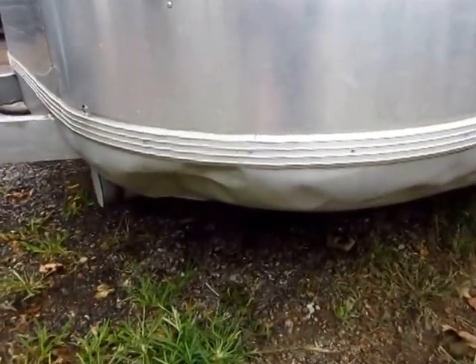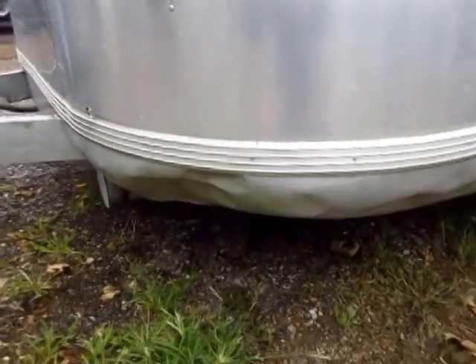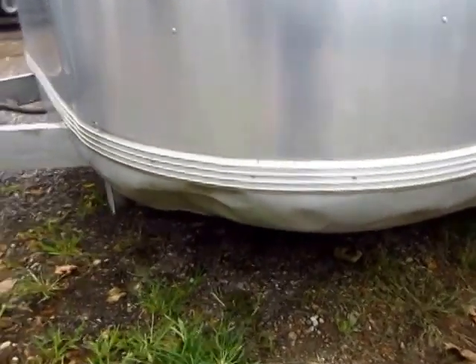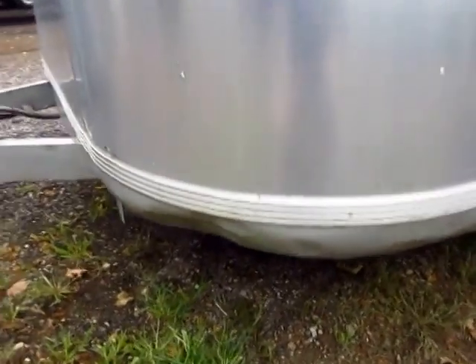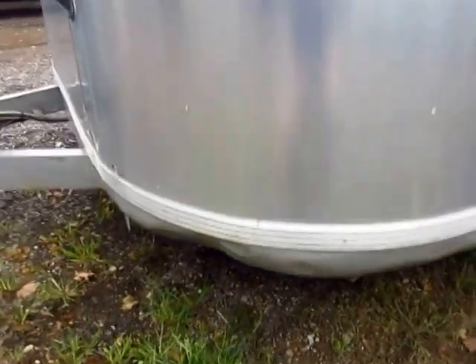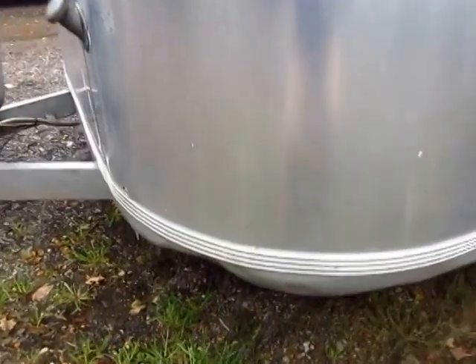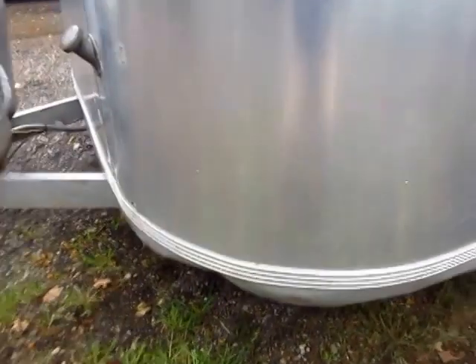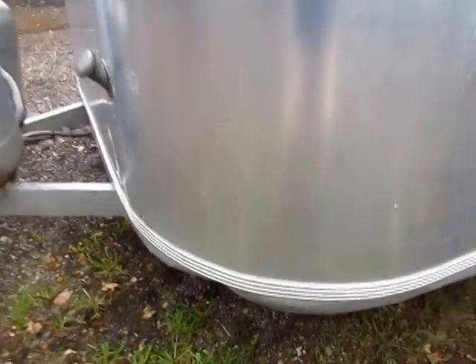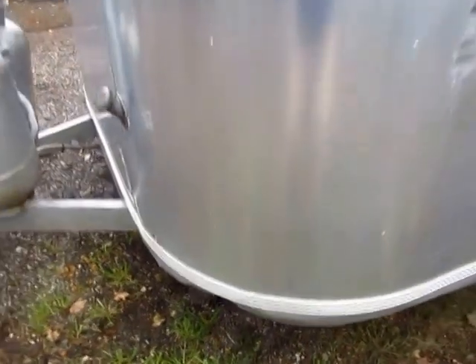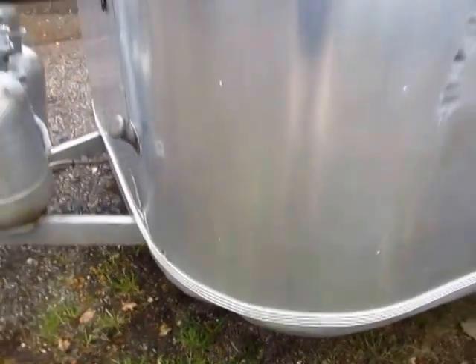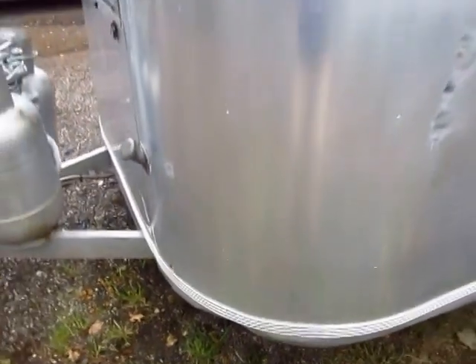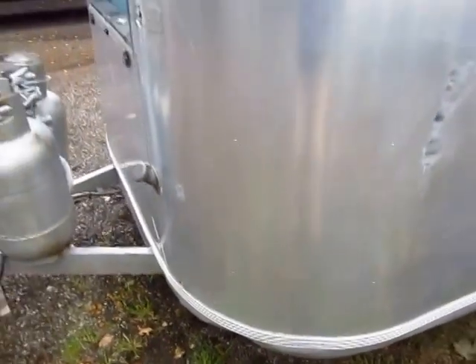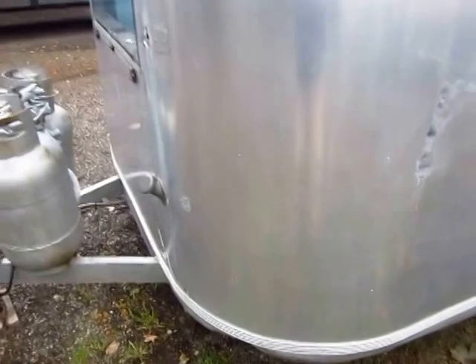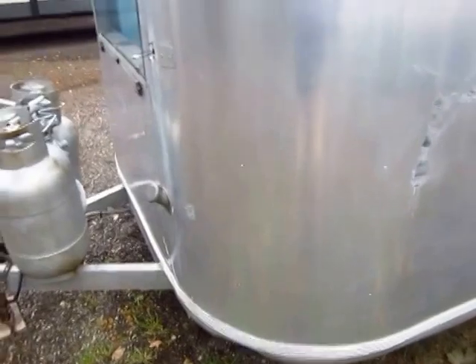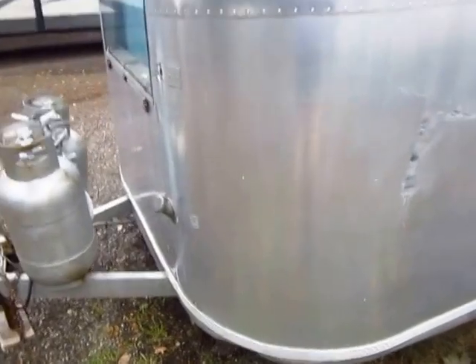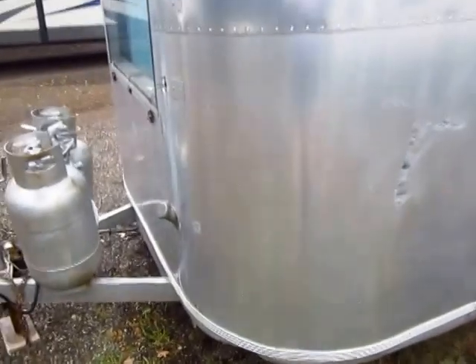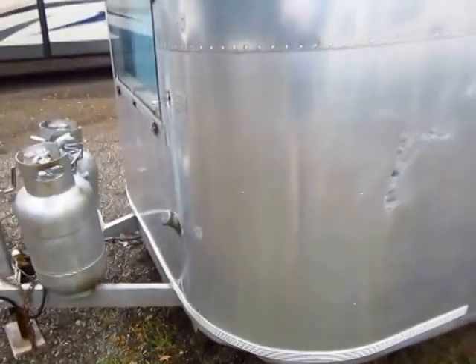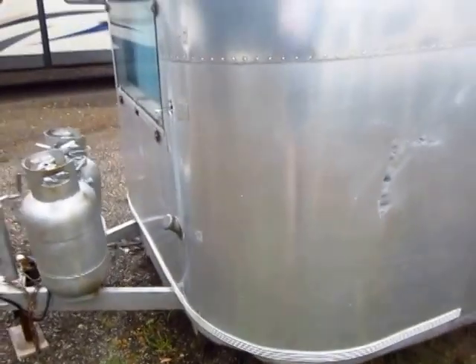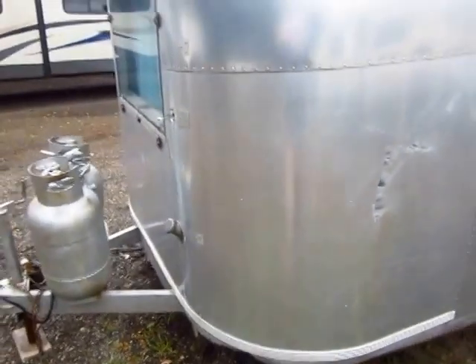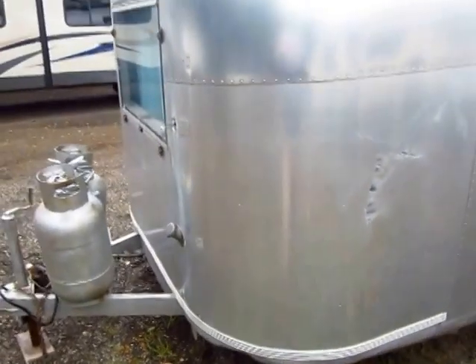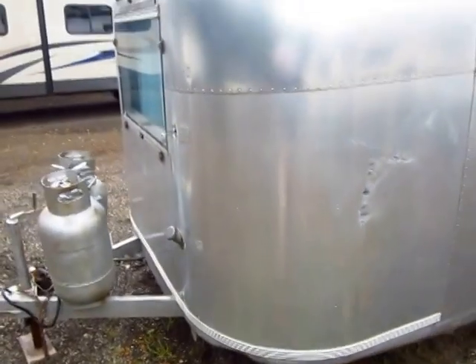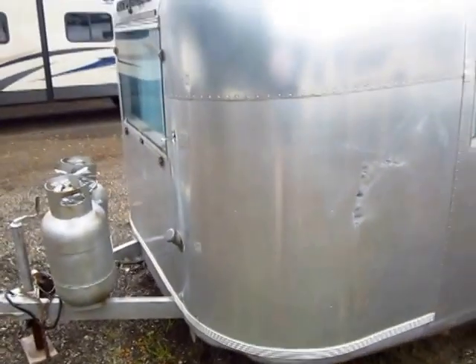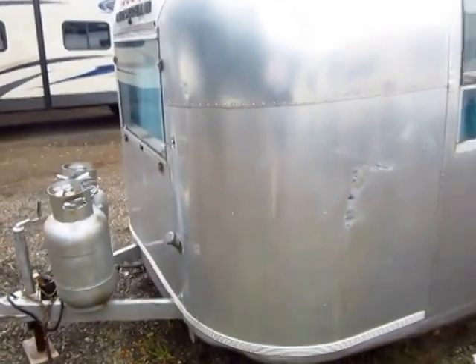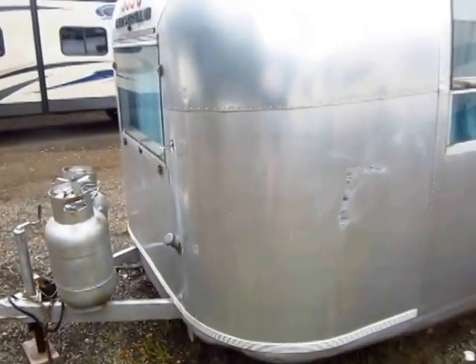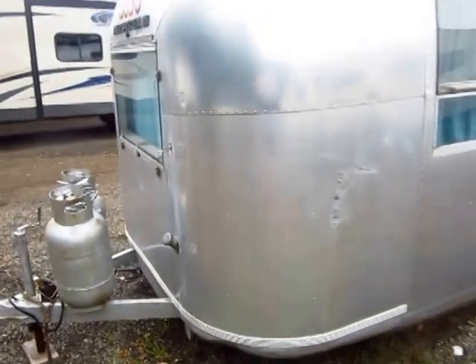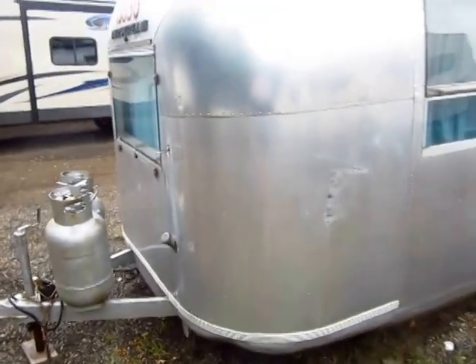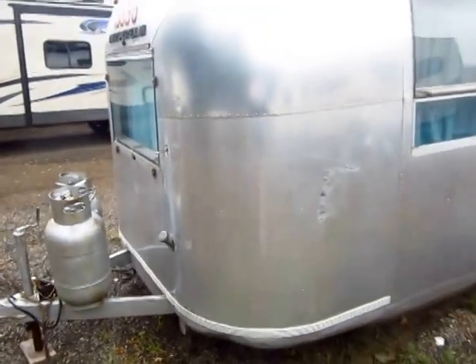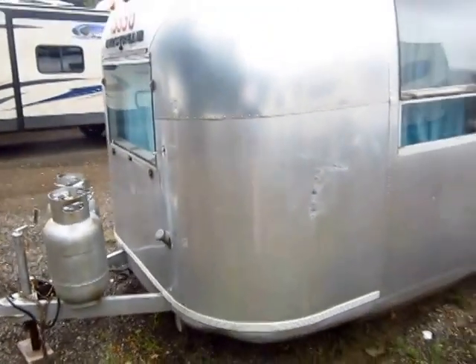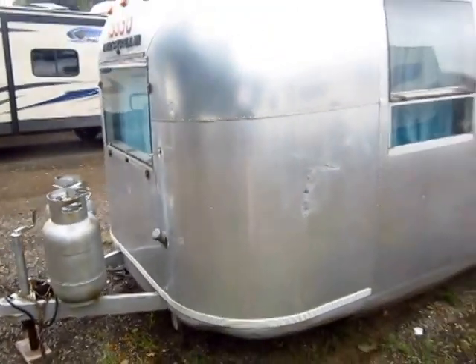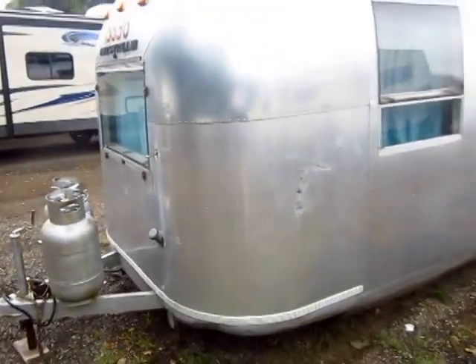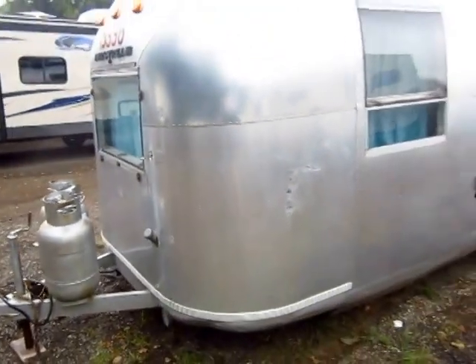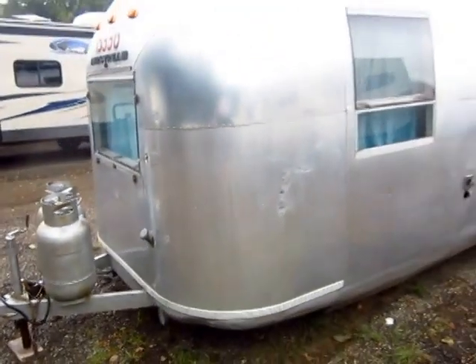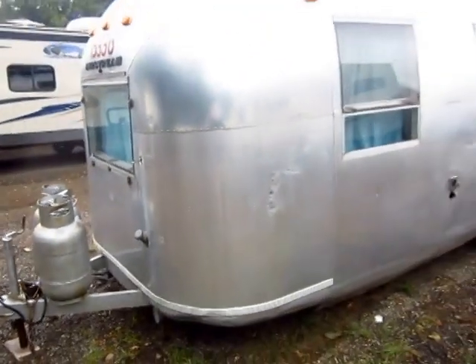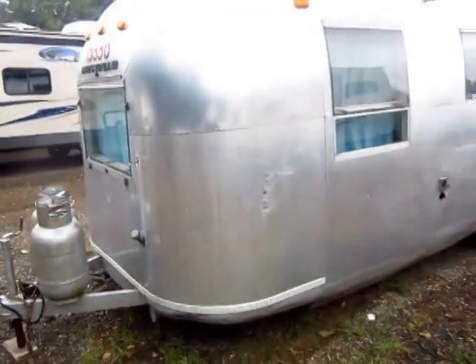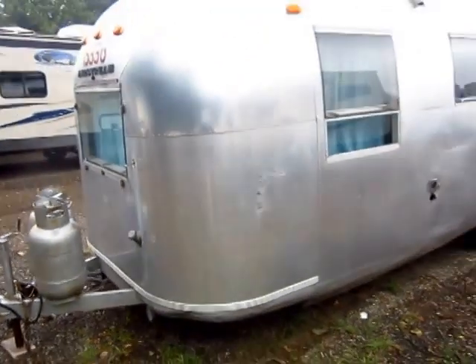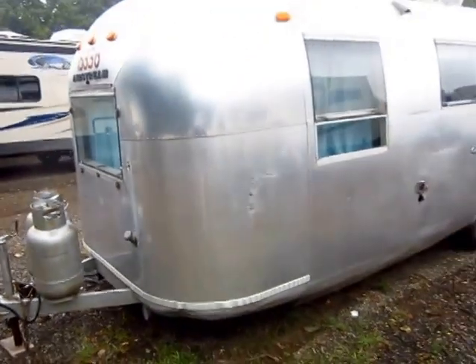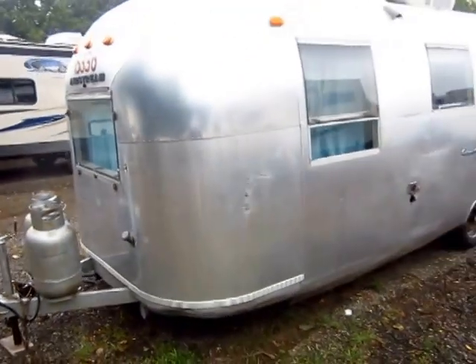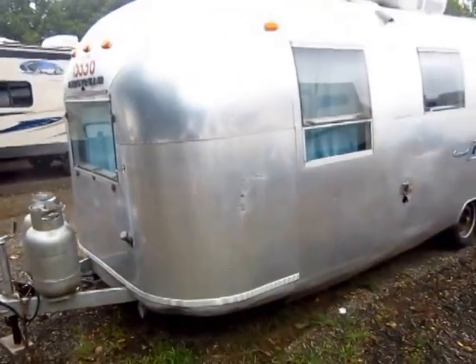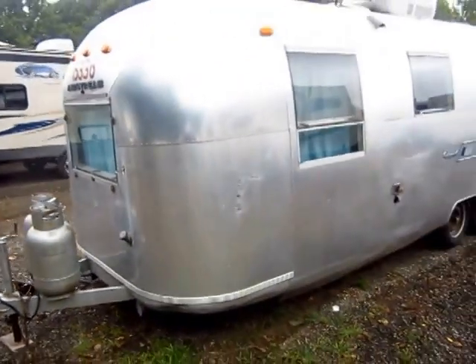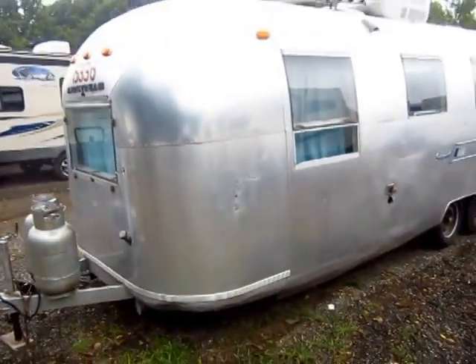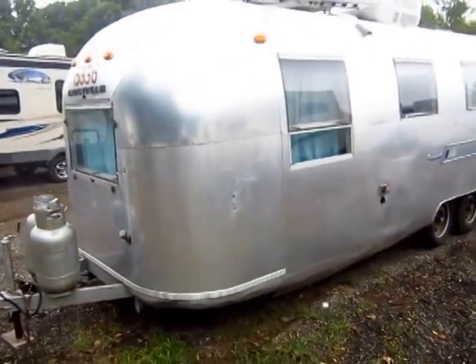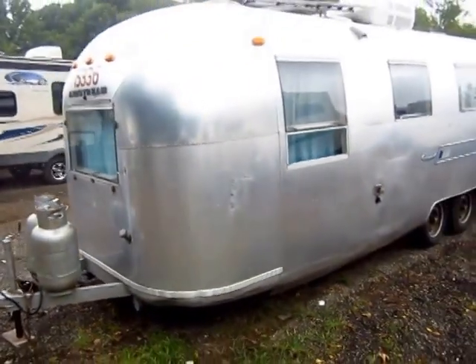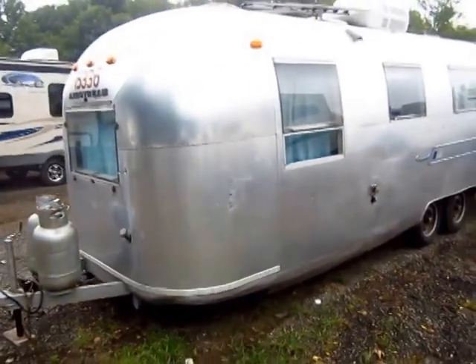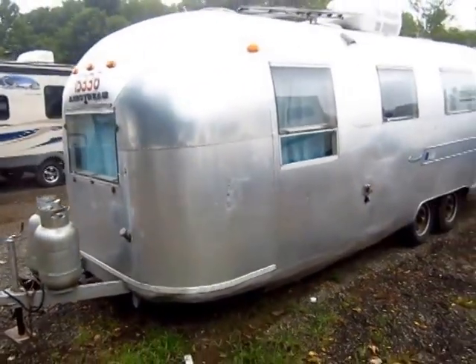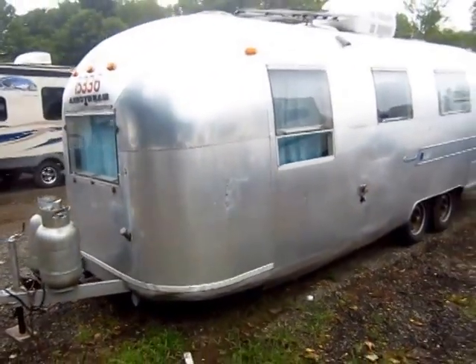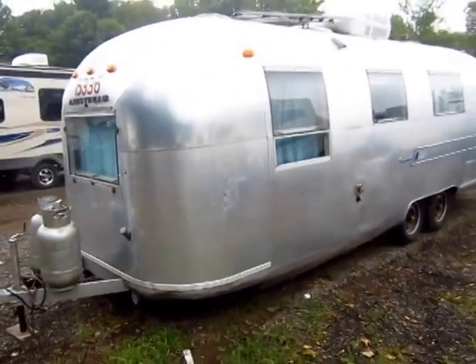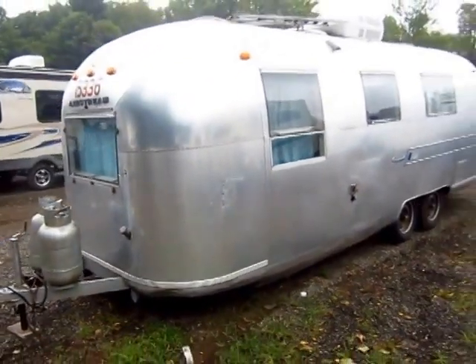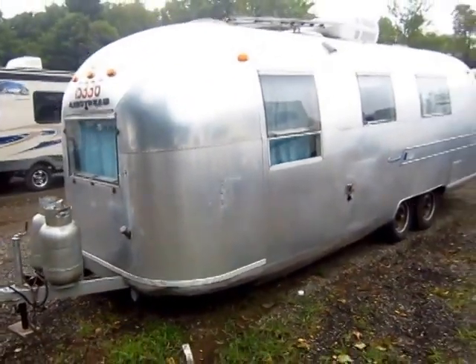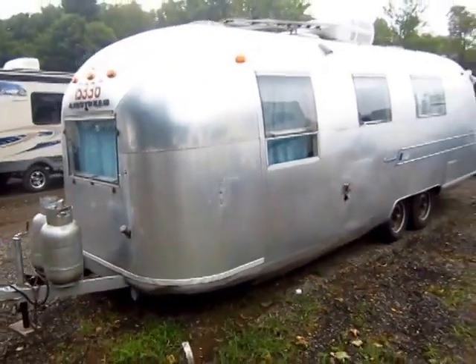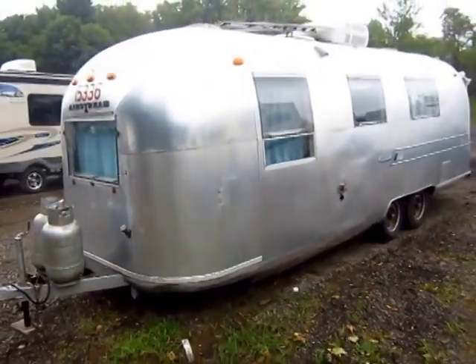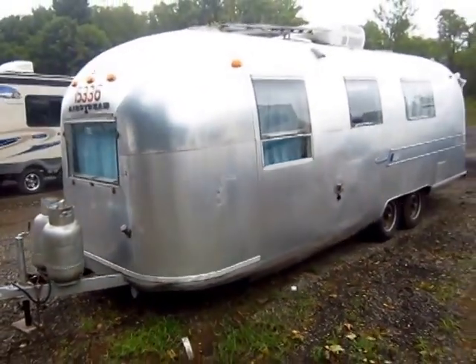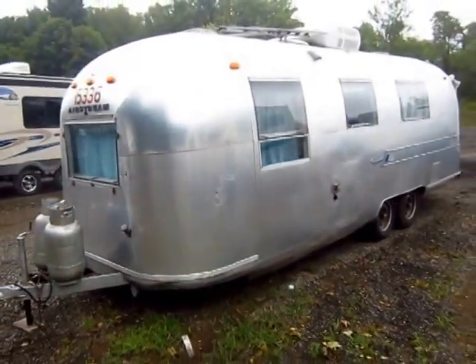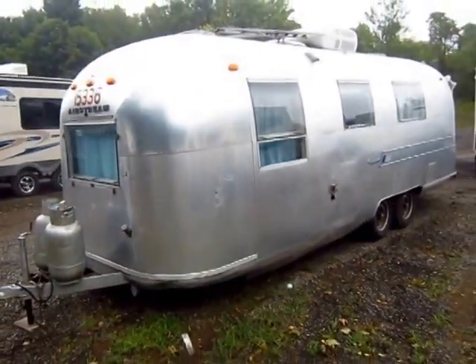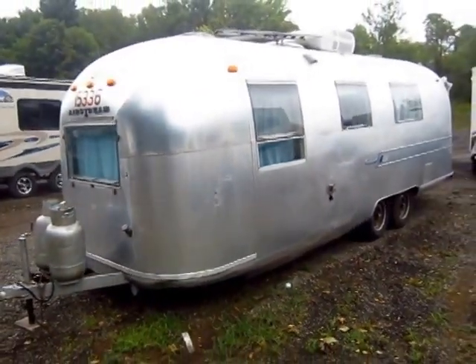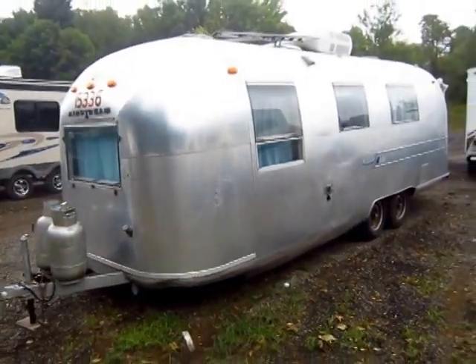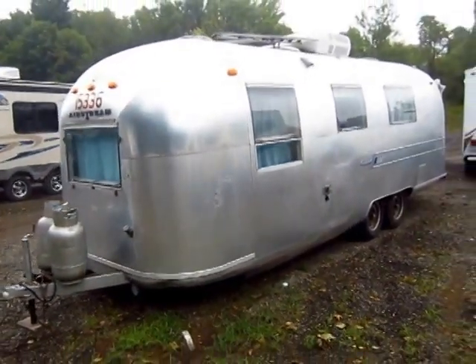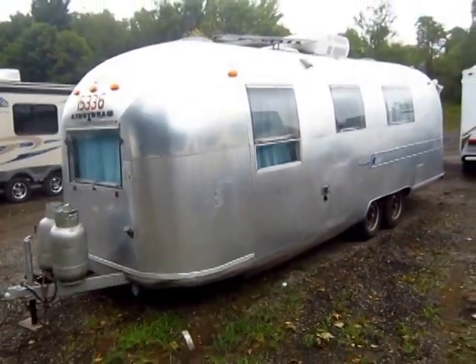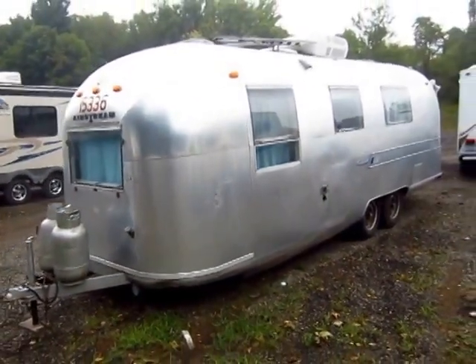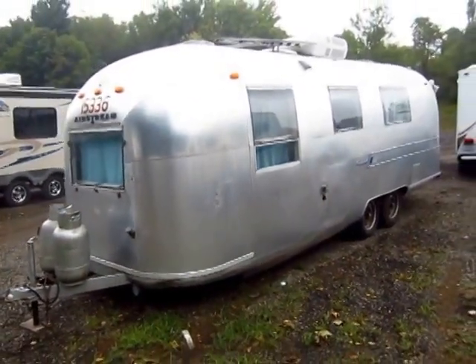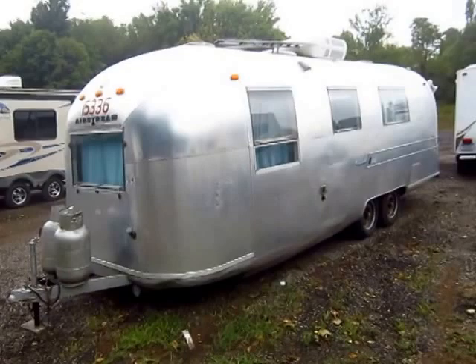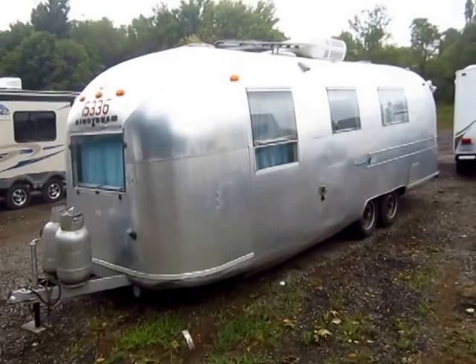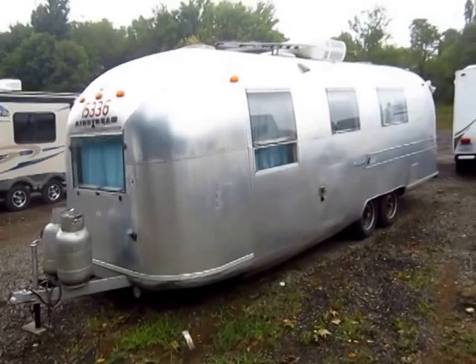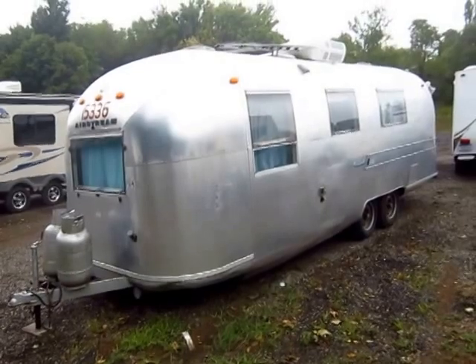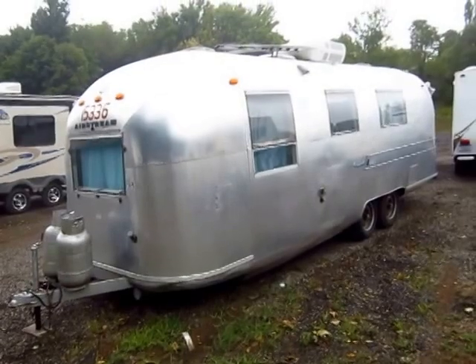There are quite a few original parts on this that were quite surprising to still find. We have a lot of folks calling us all the time saying, hey, you got any old Airstream parts?